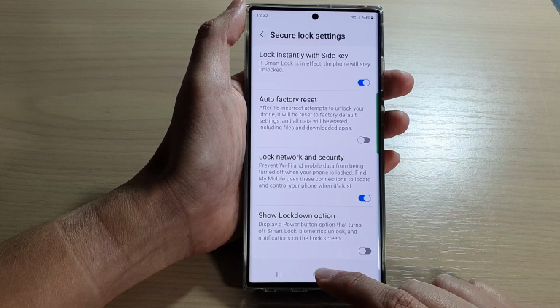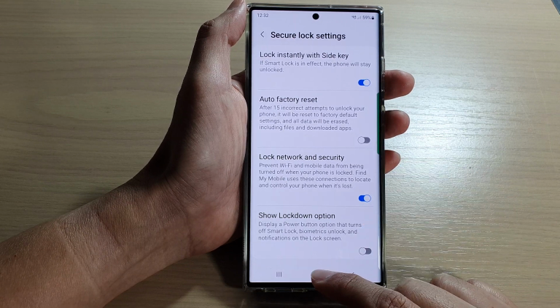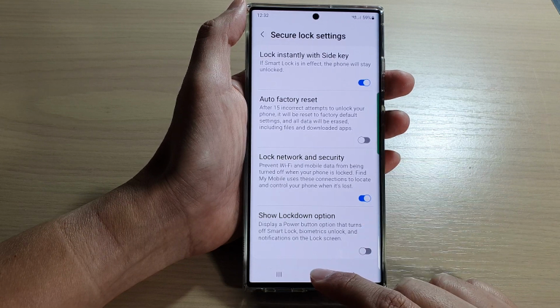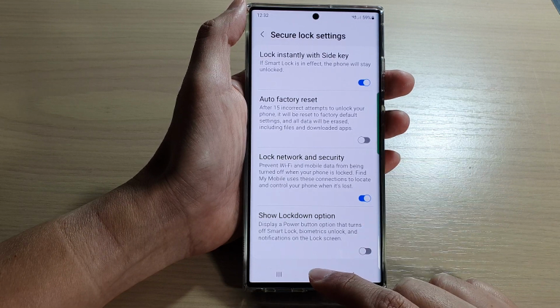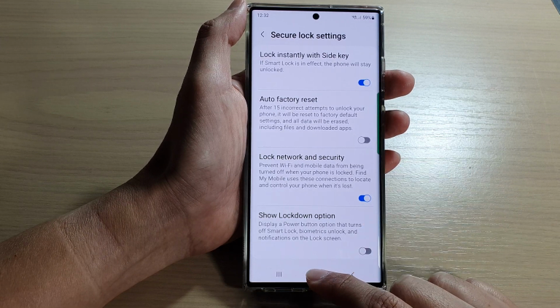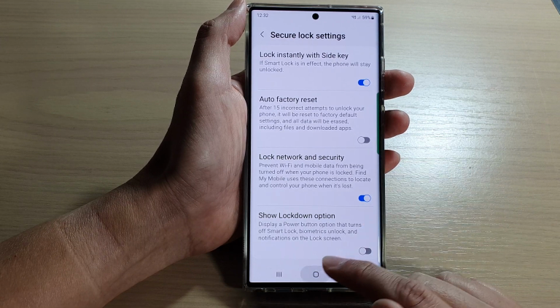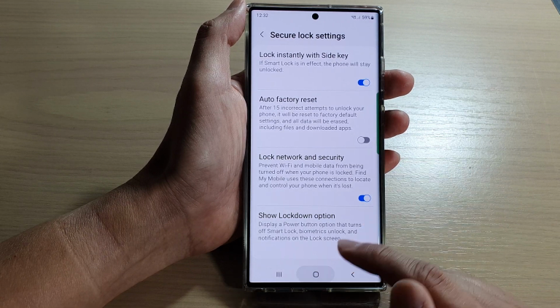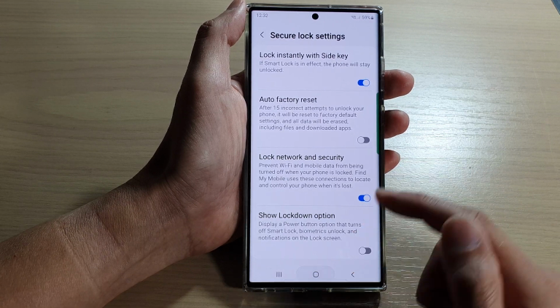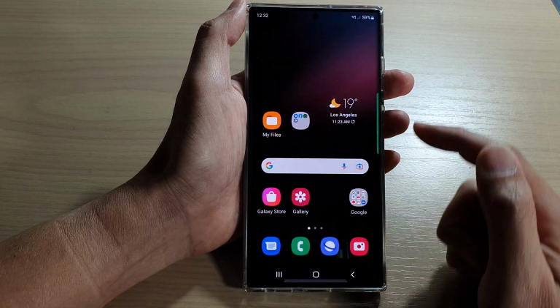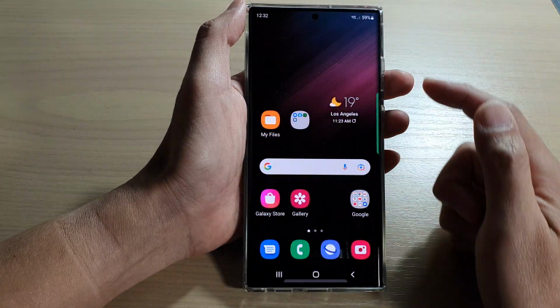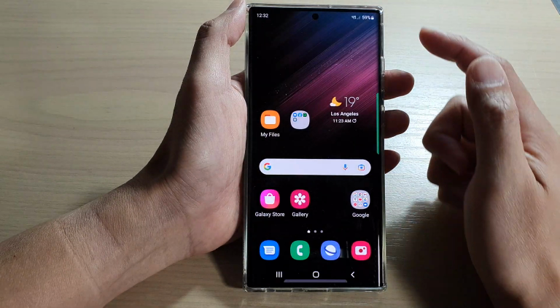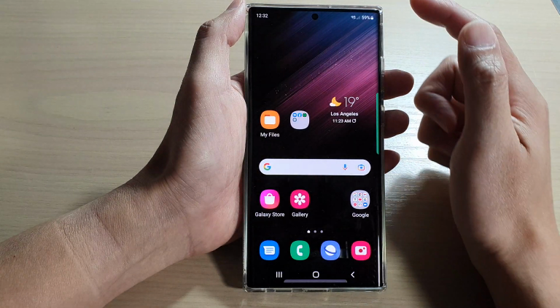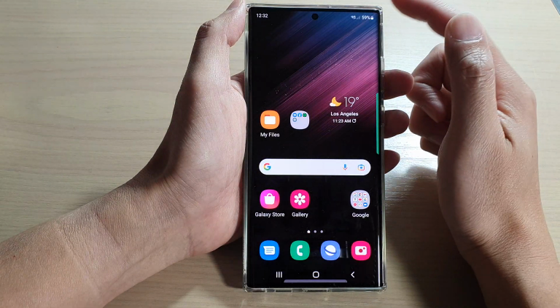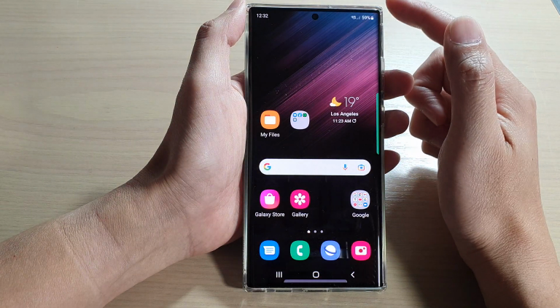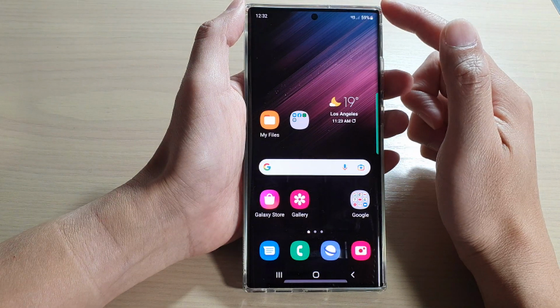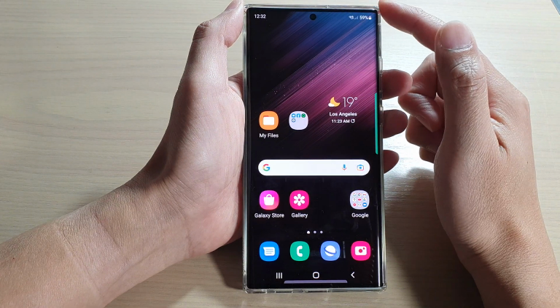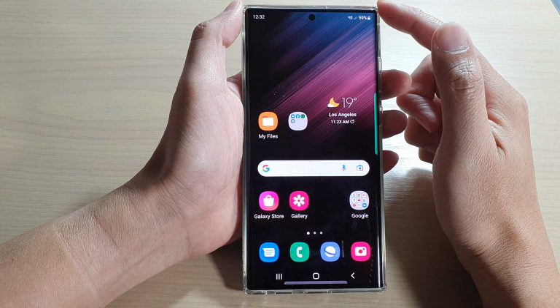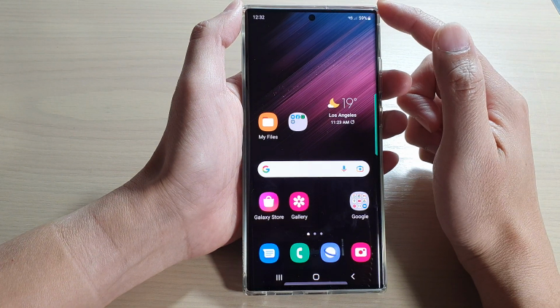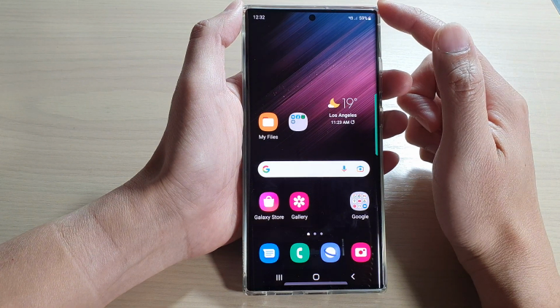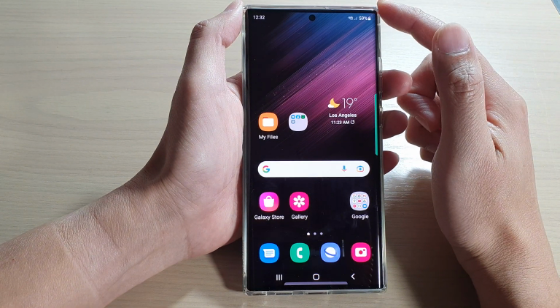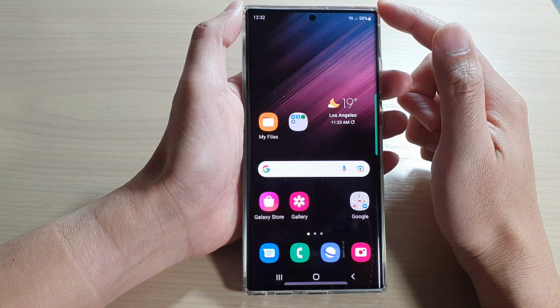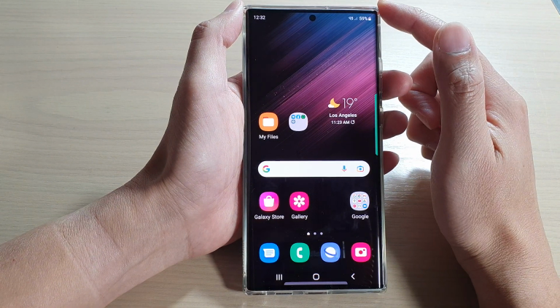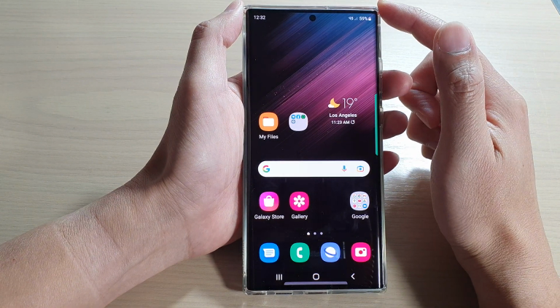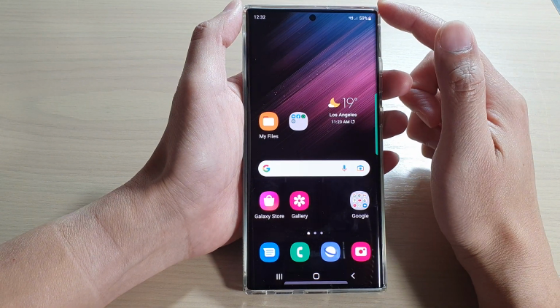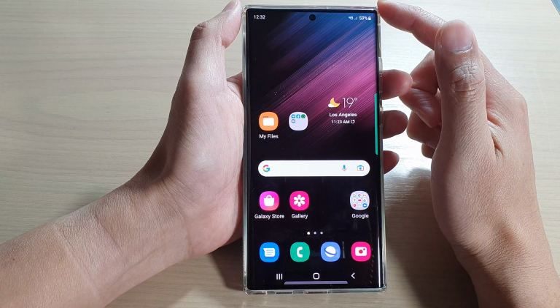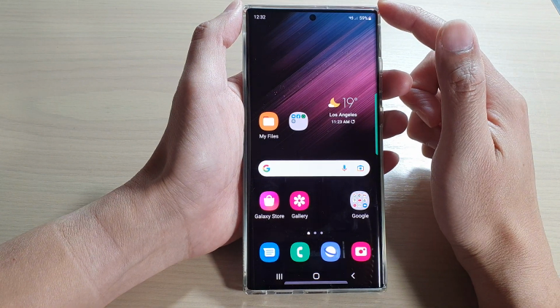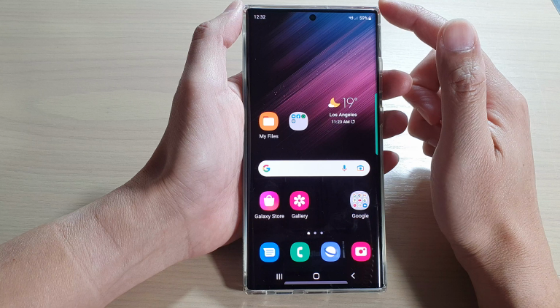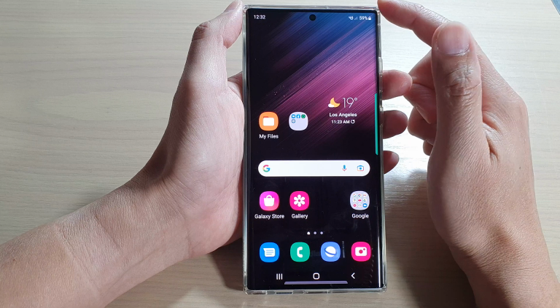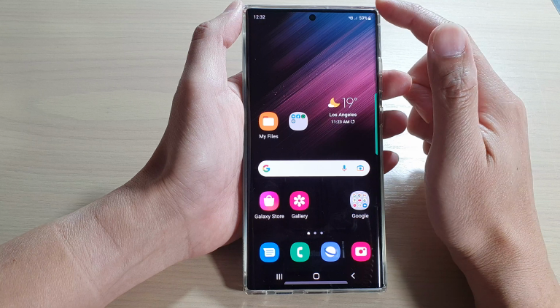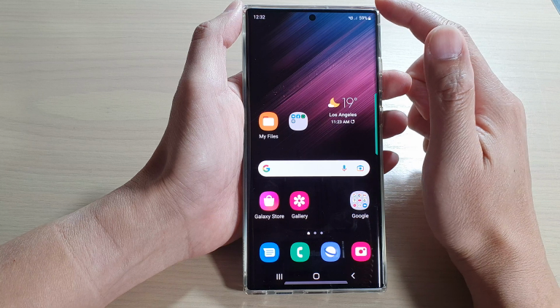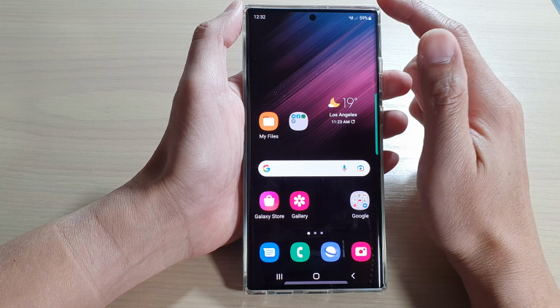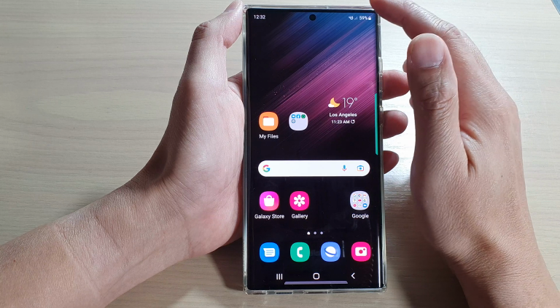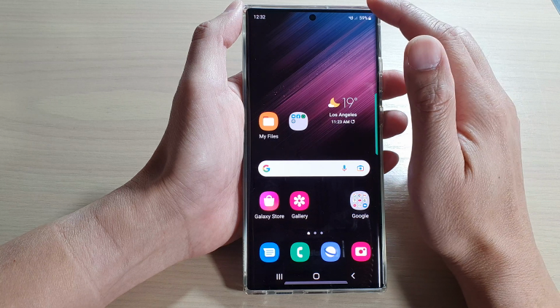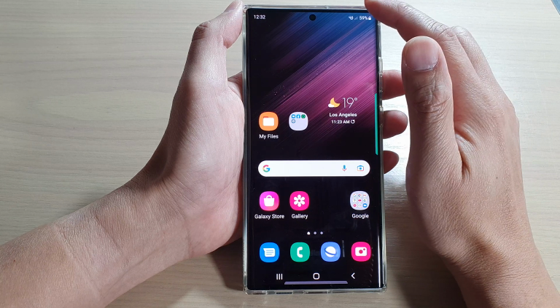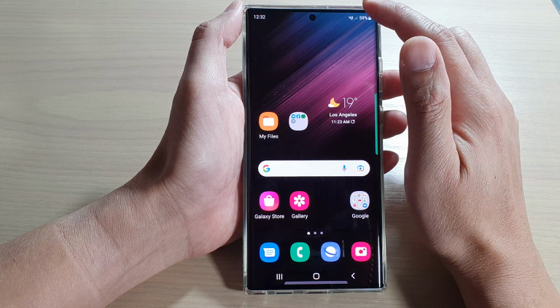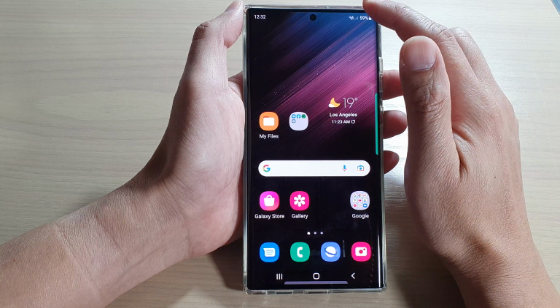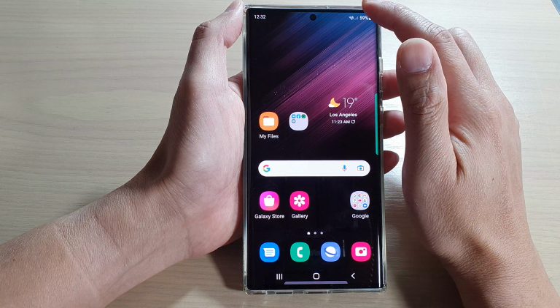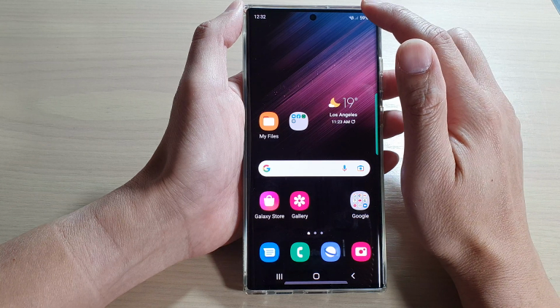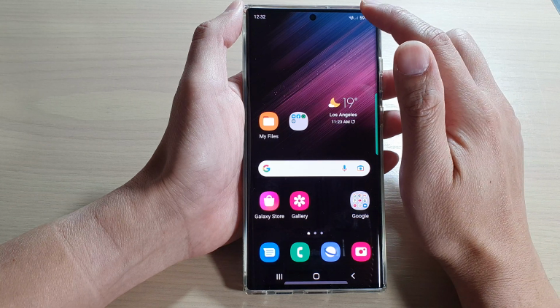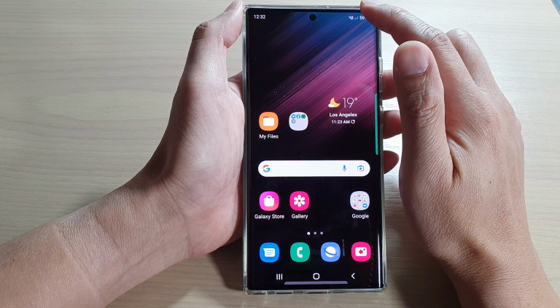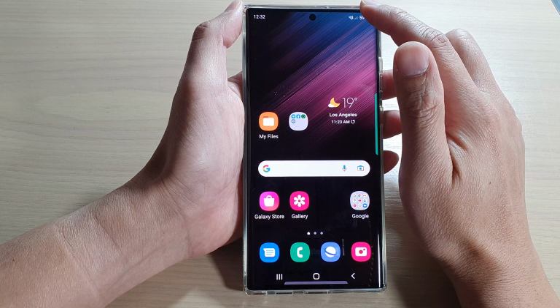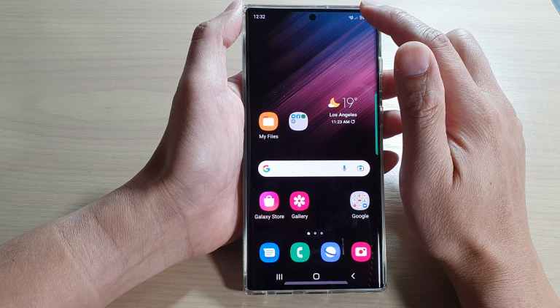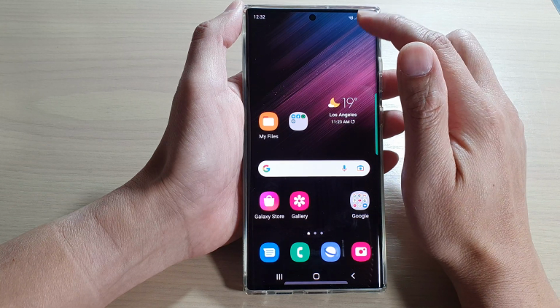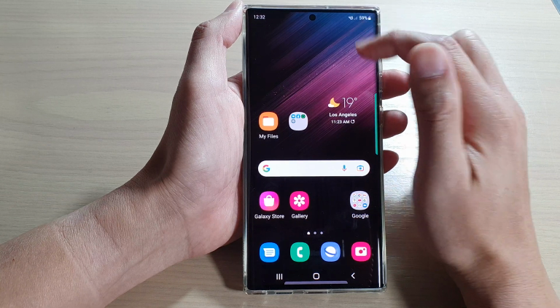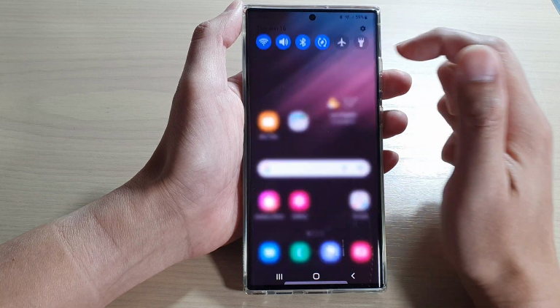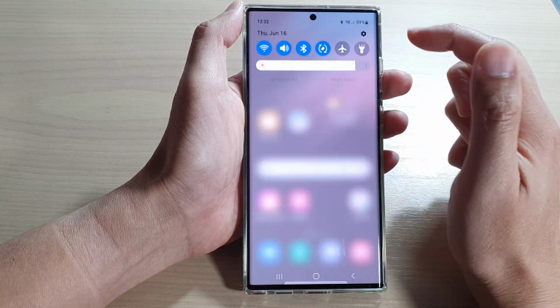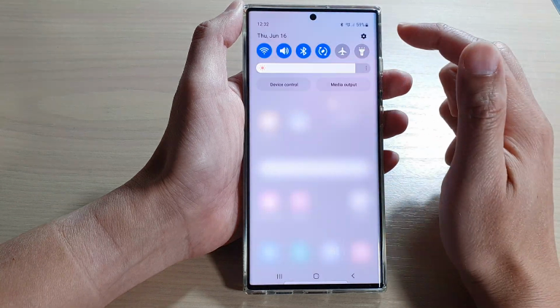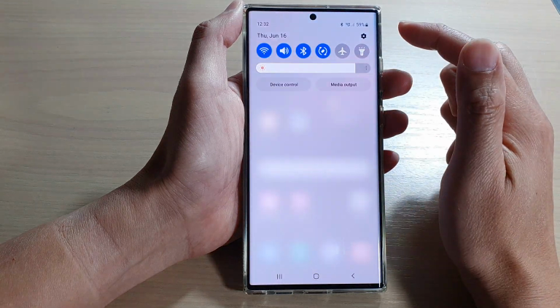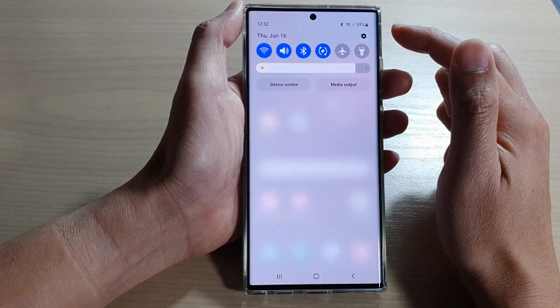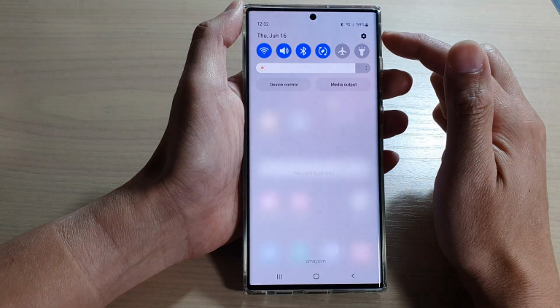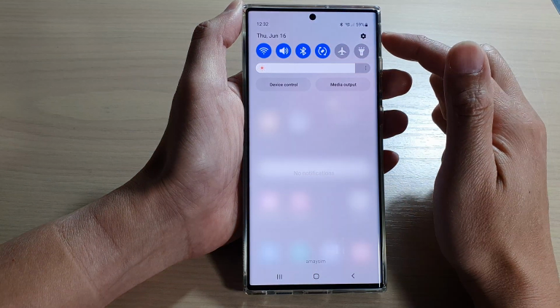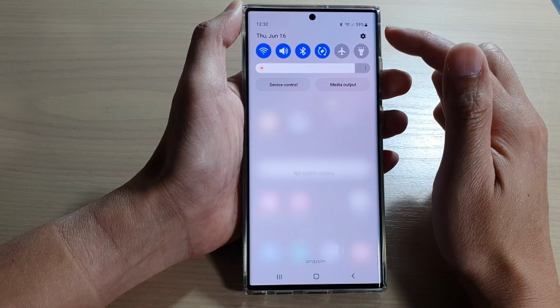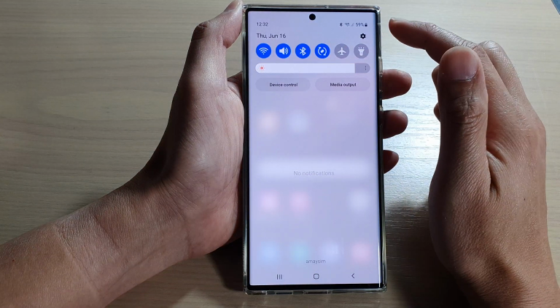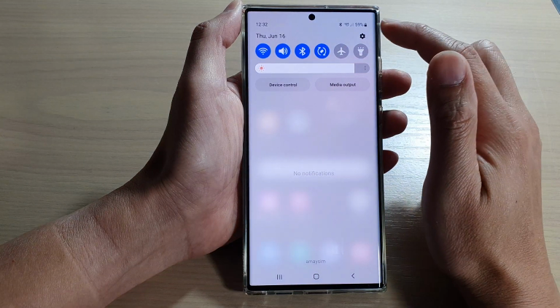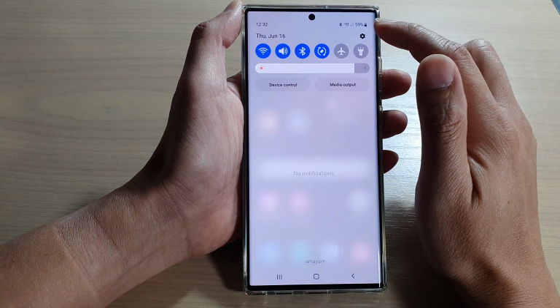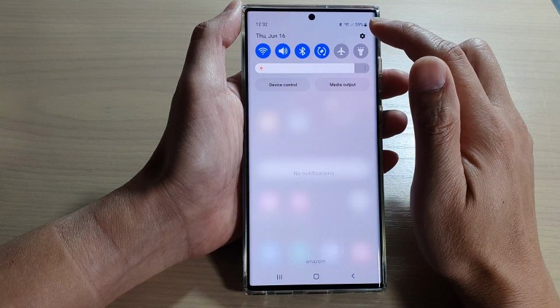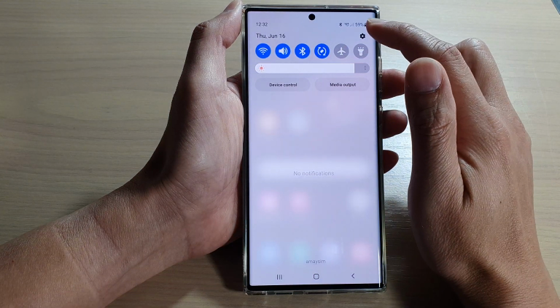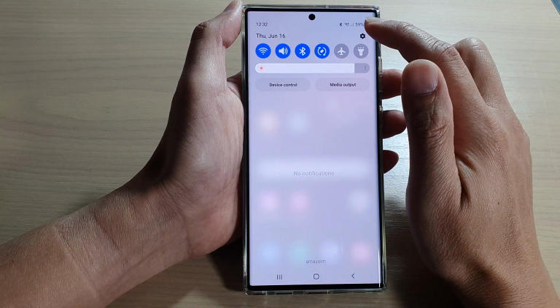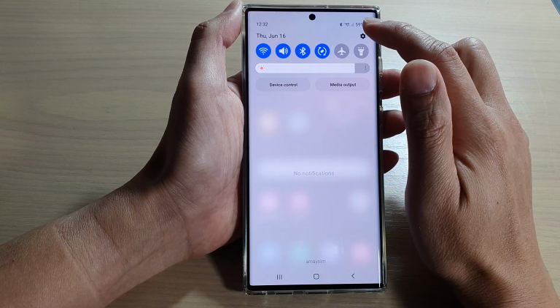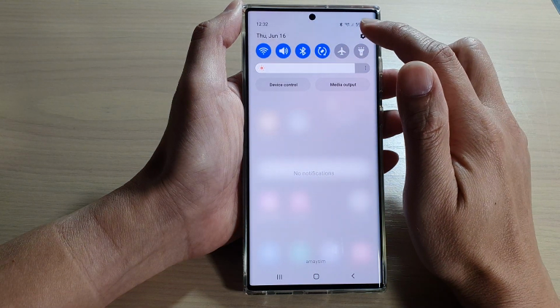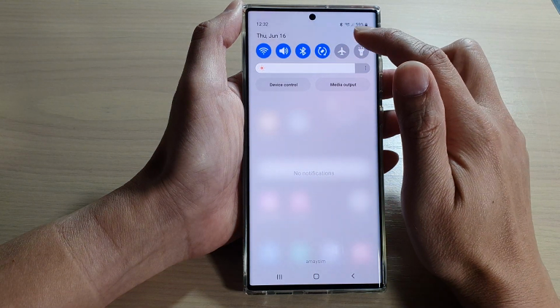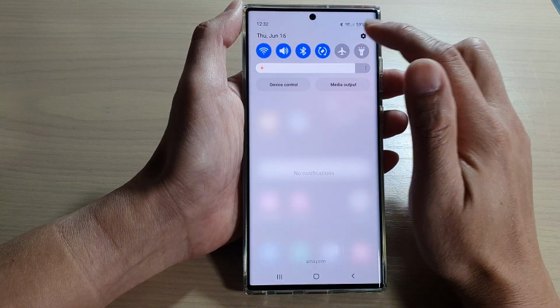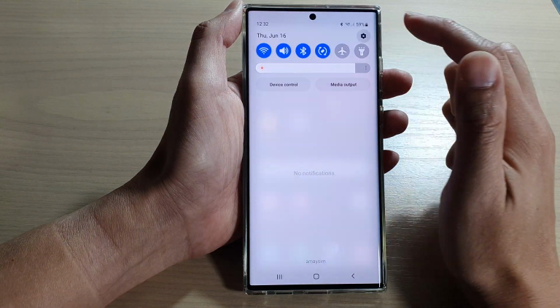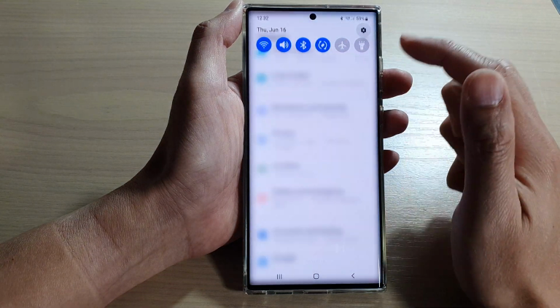First, tap on the home button to go back to the home screen, and from the home screen, swipe down at the top and tap on the settings icon.